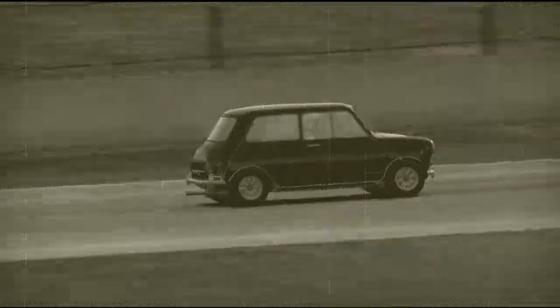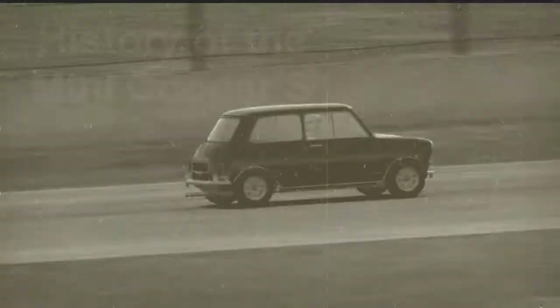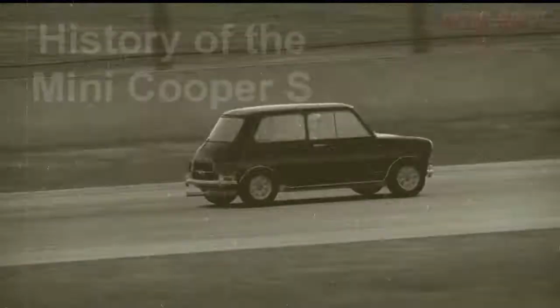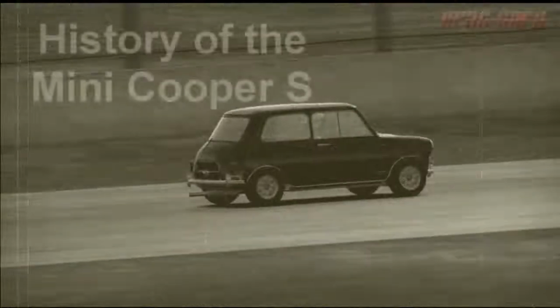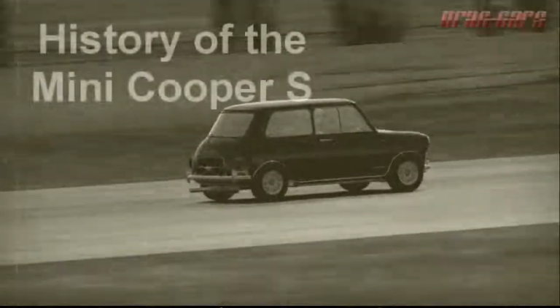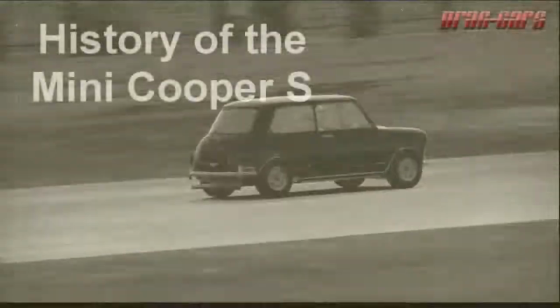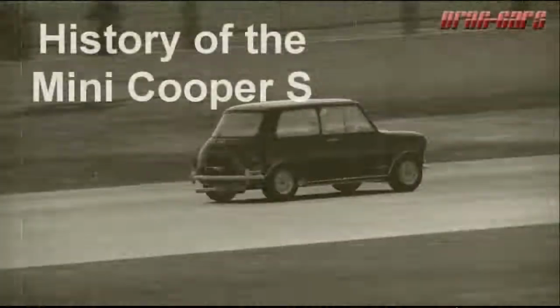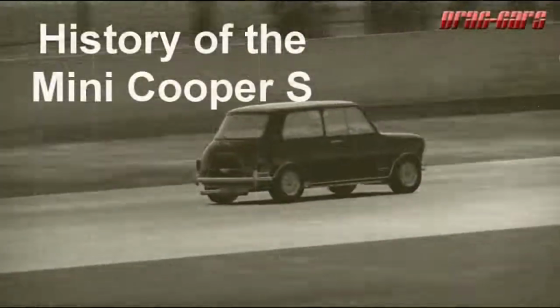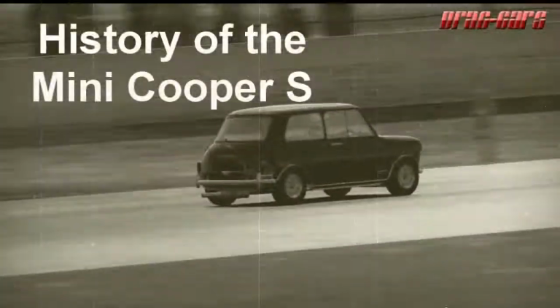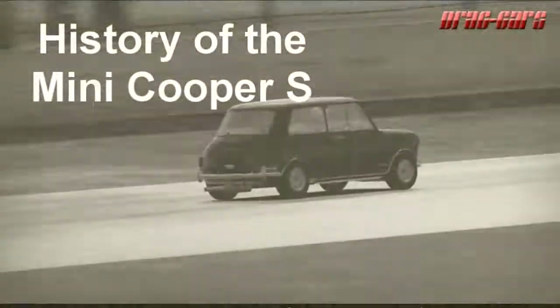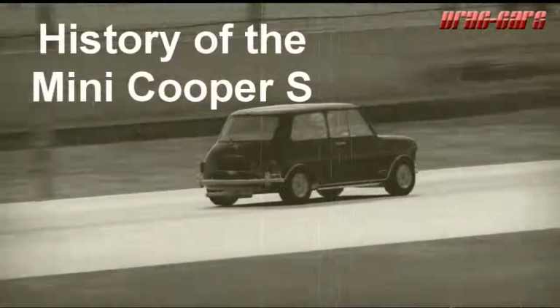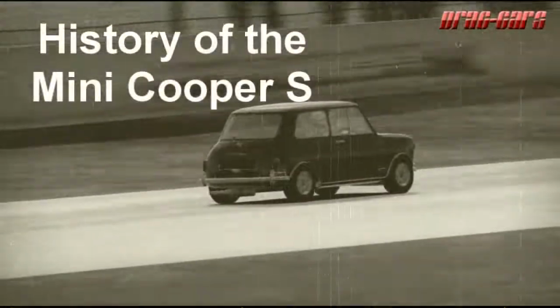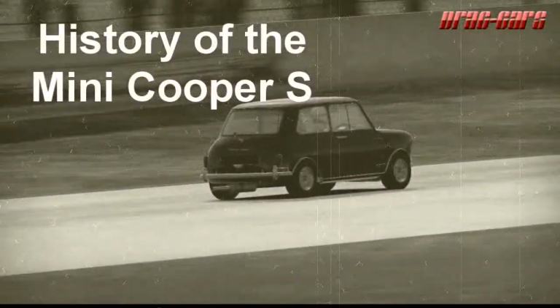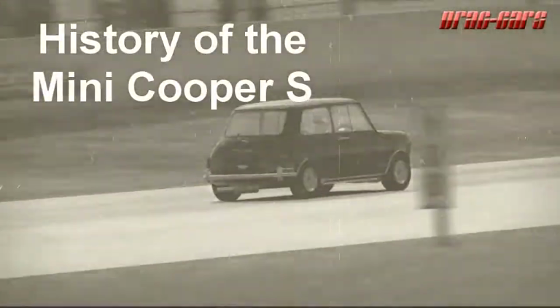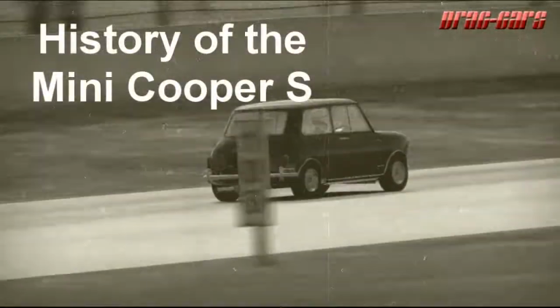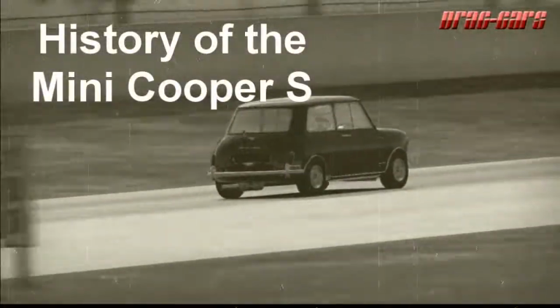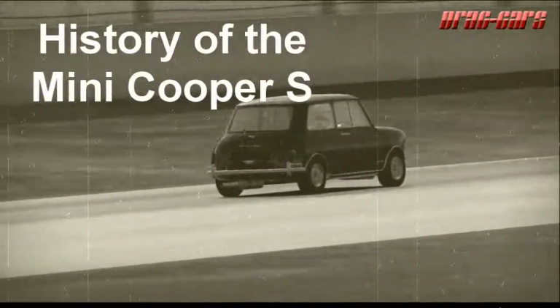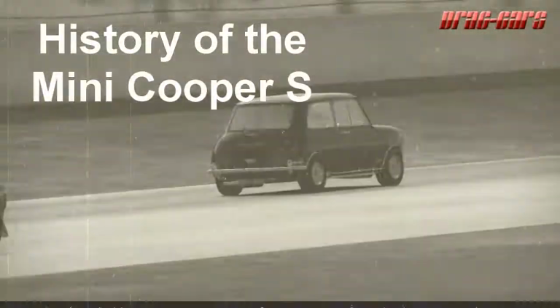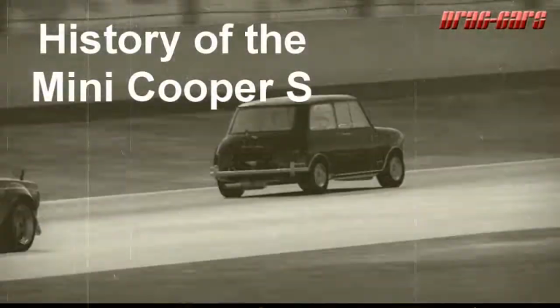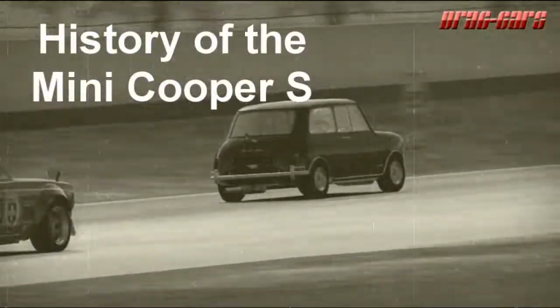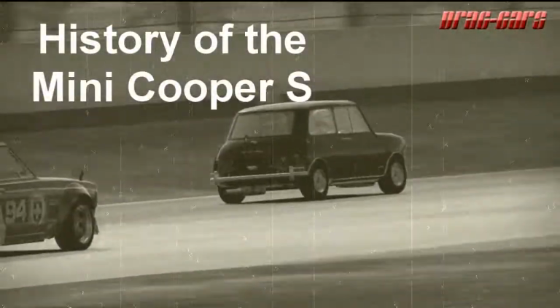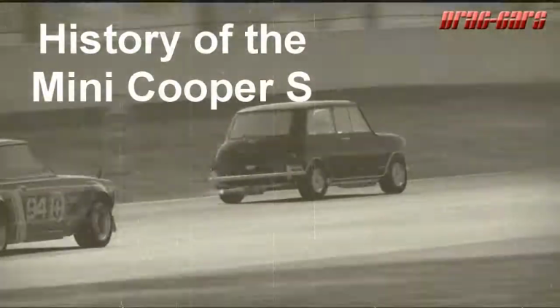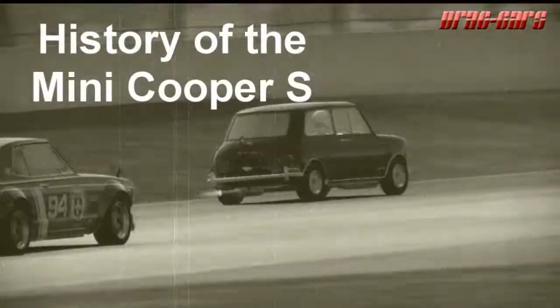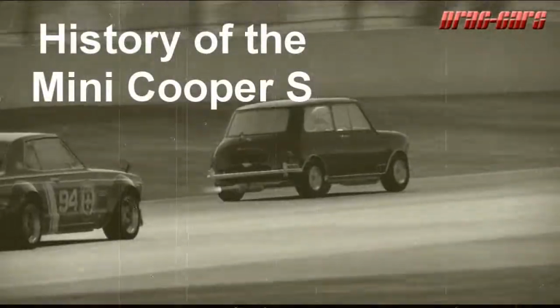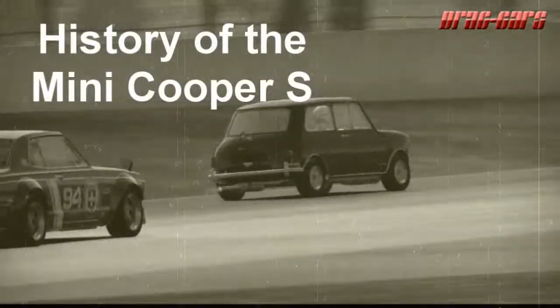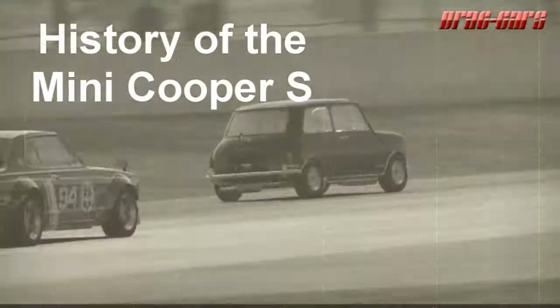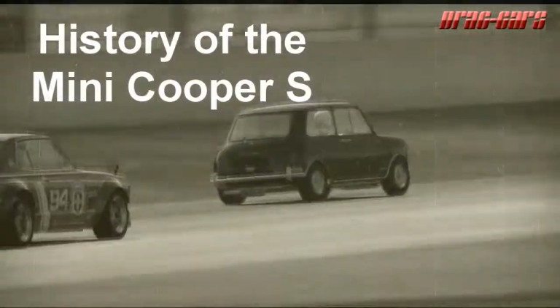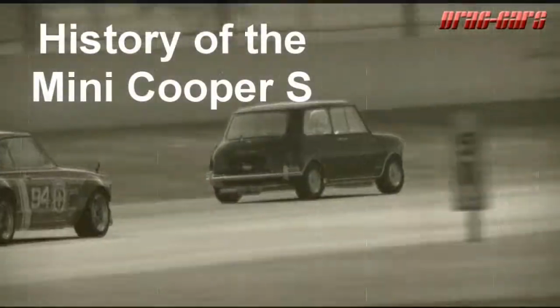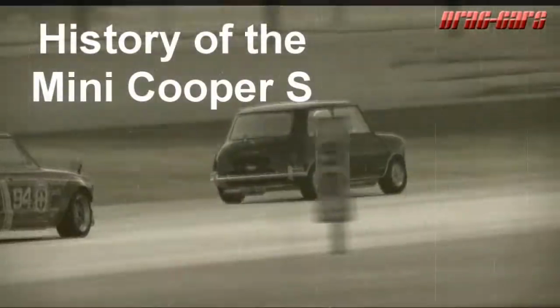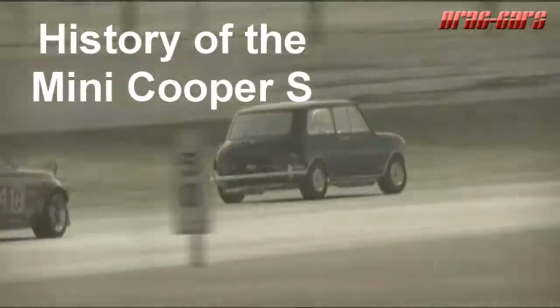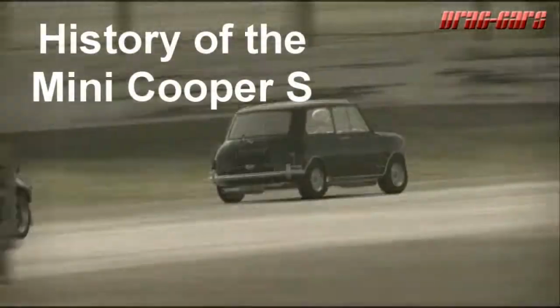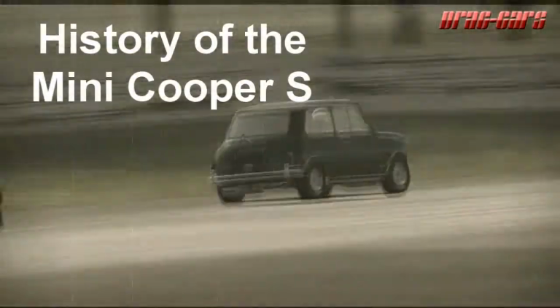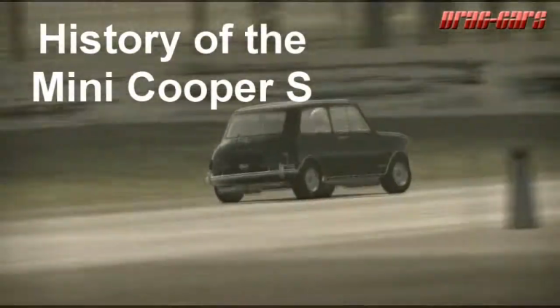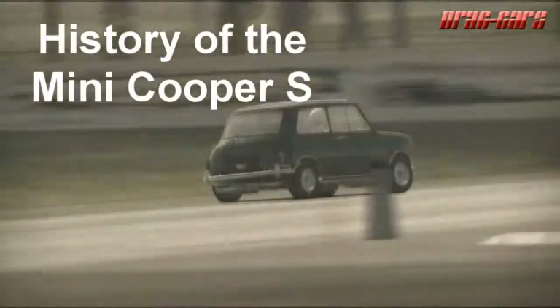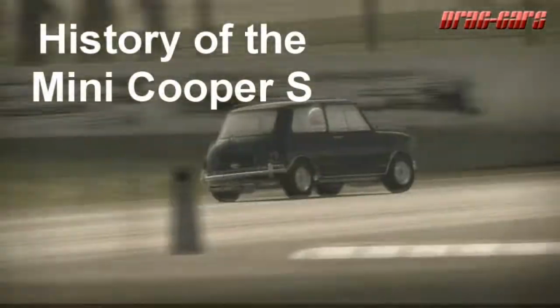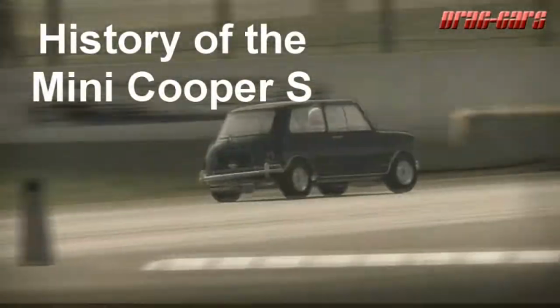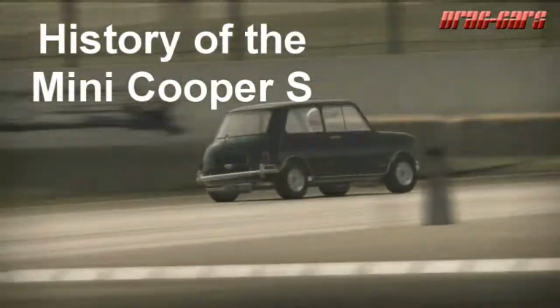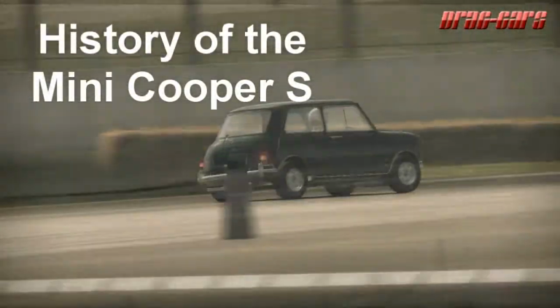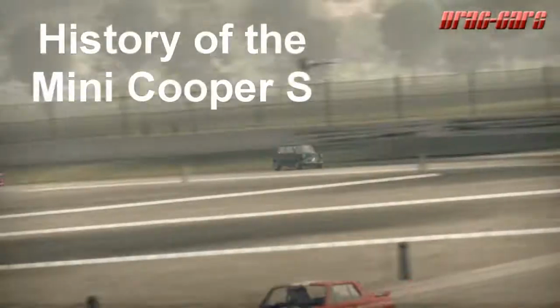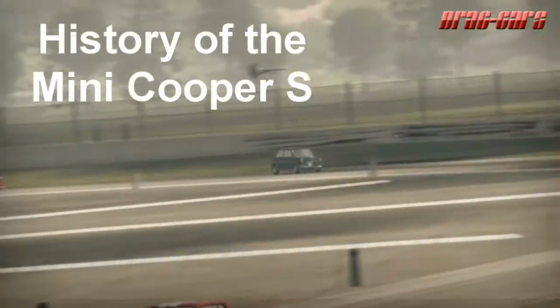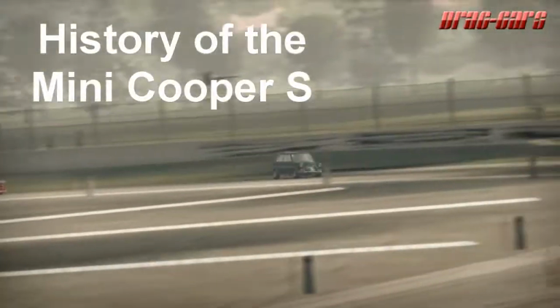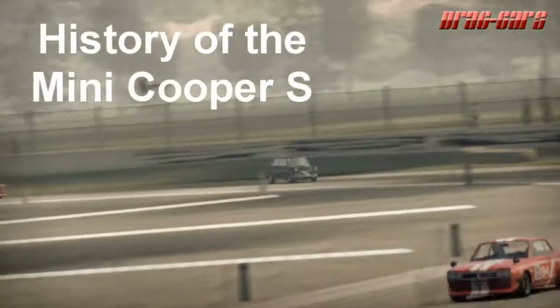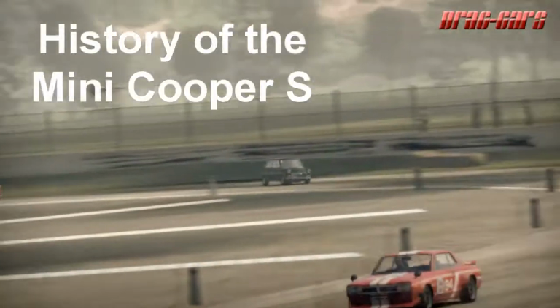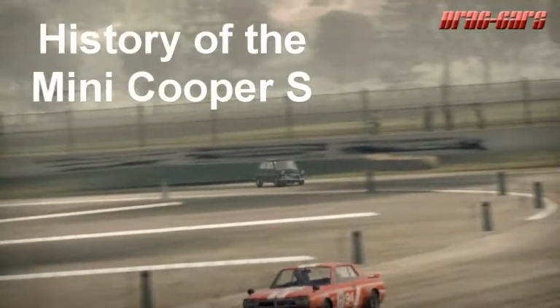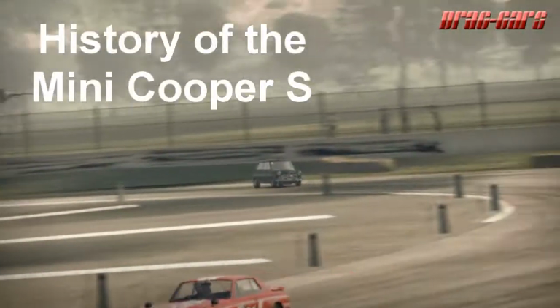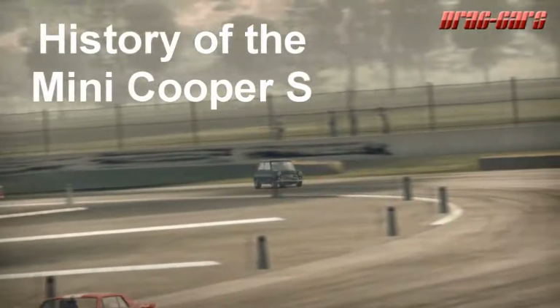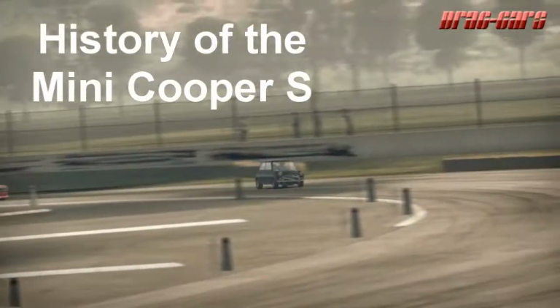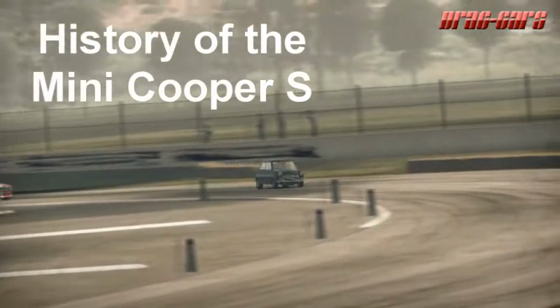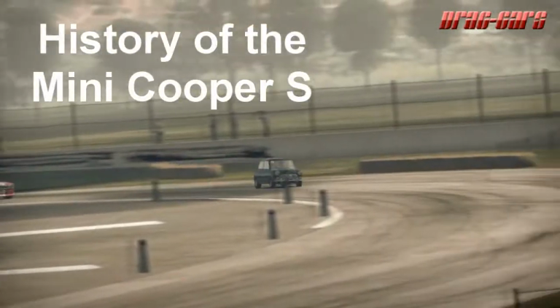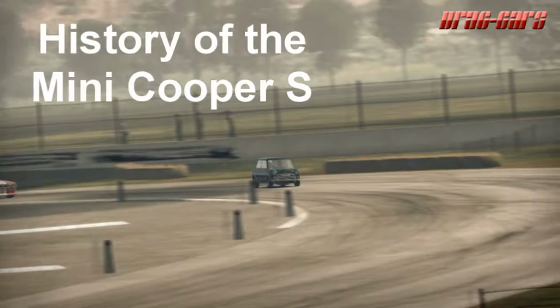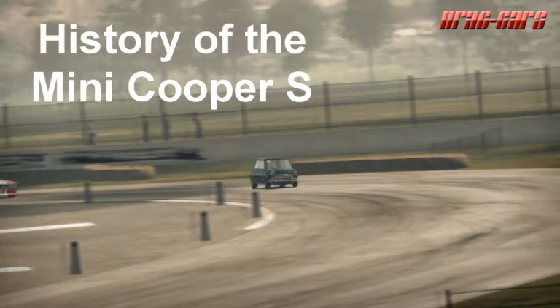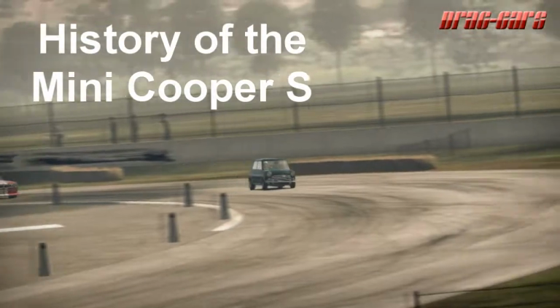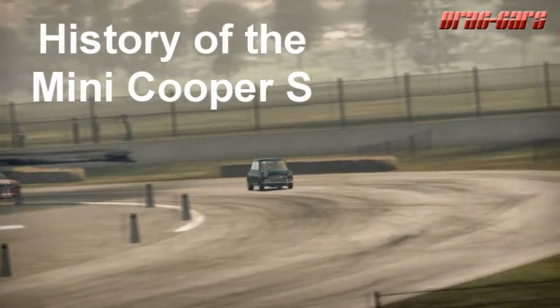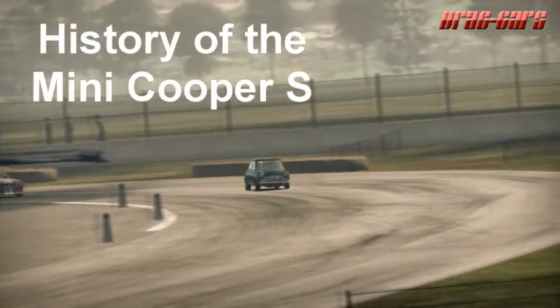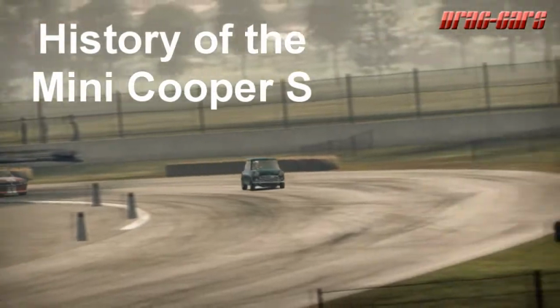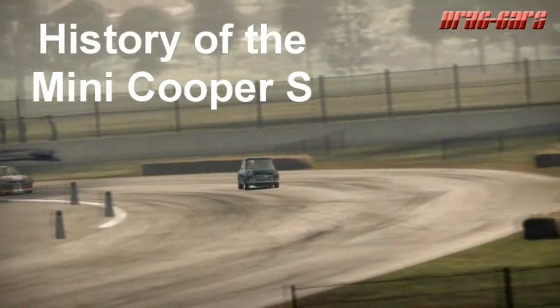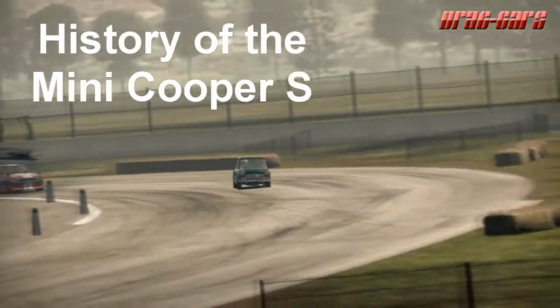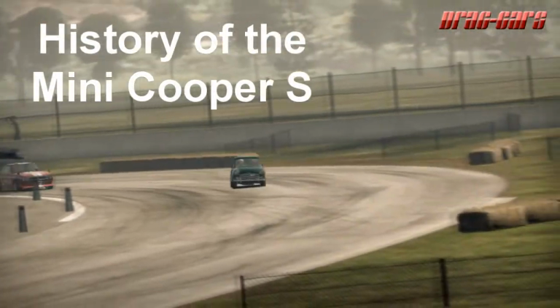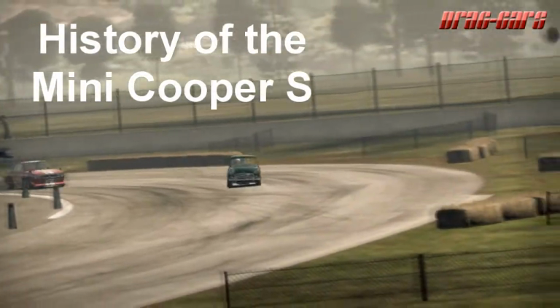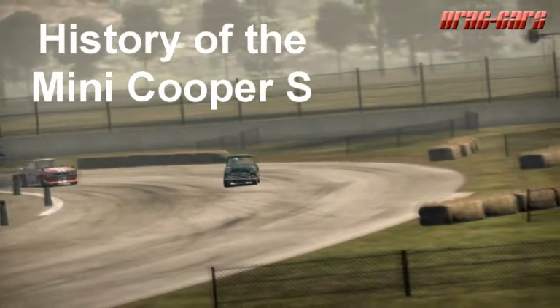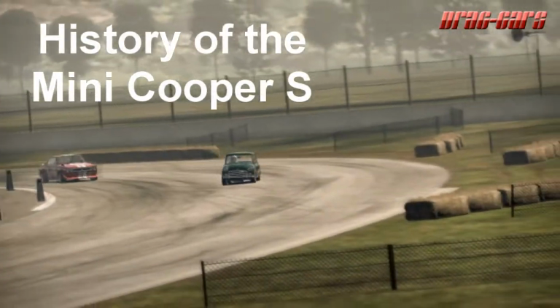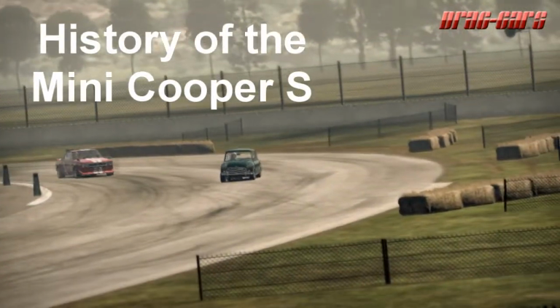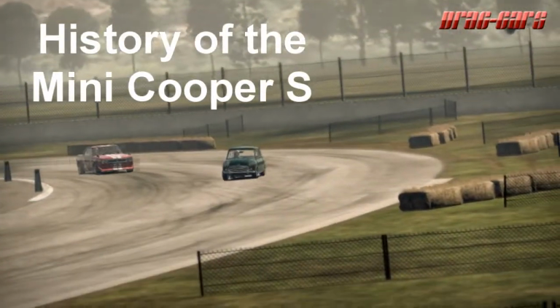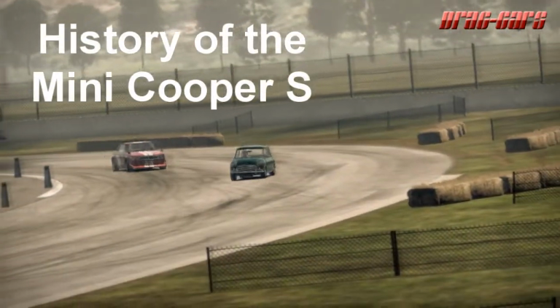What's up guys, Drek here with another historical car overview, and this one's going to be the history of the Mini Cooper S.